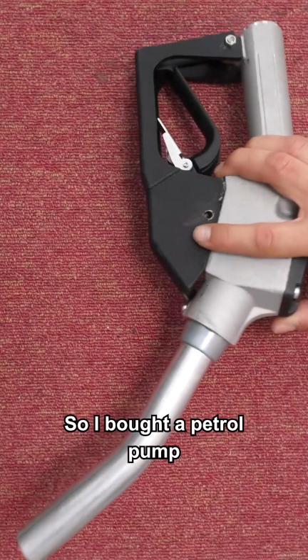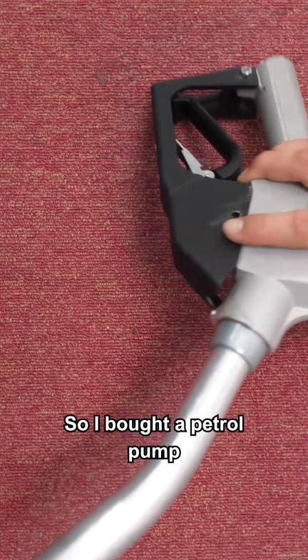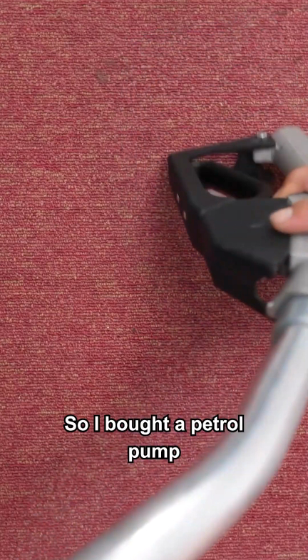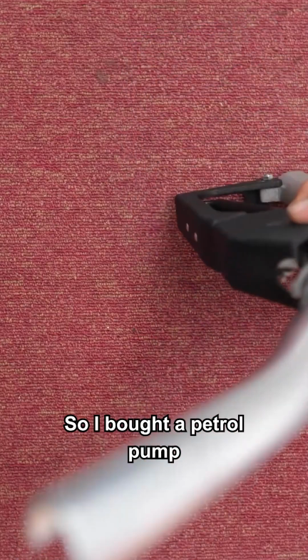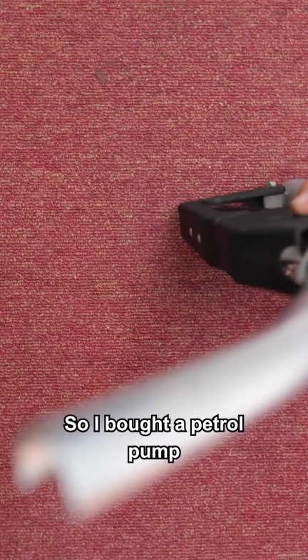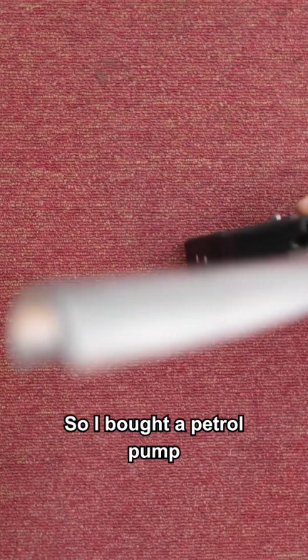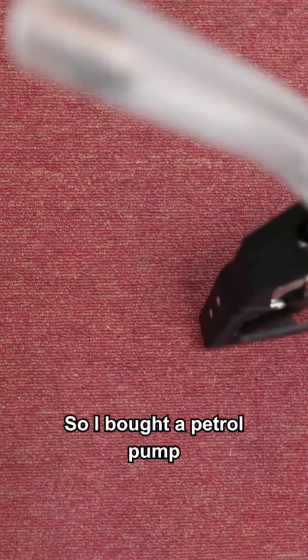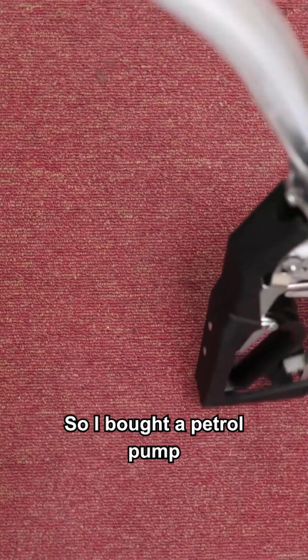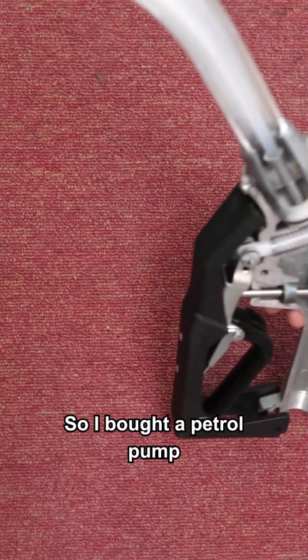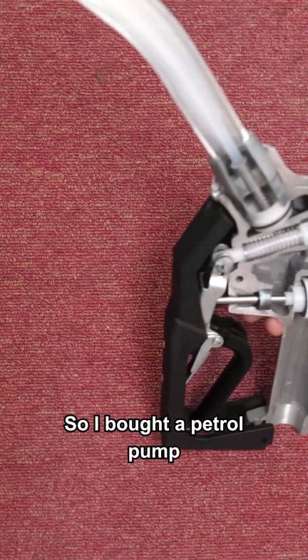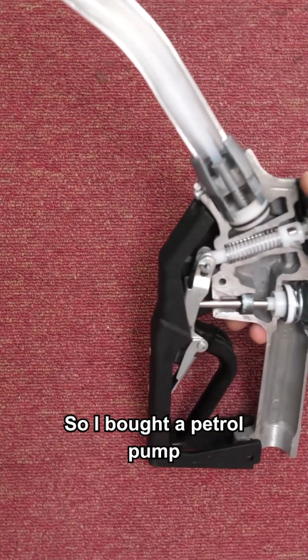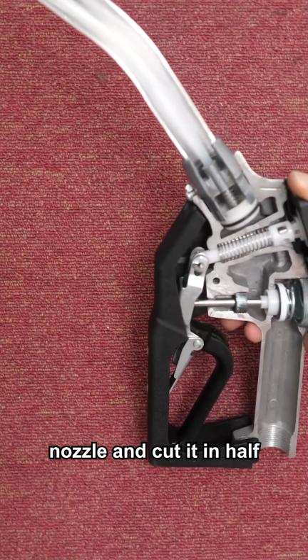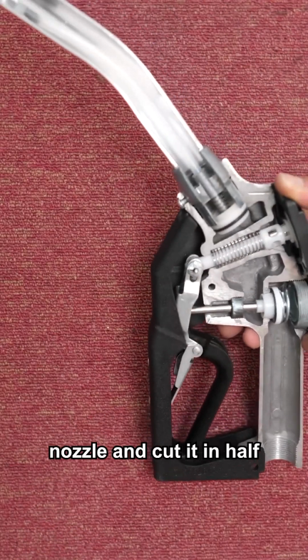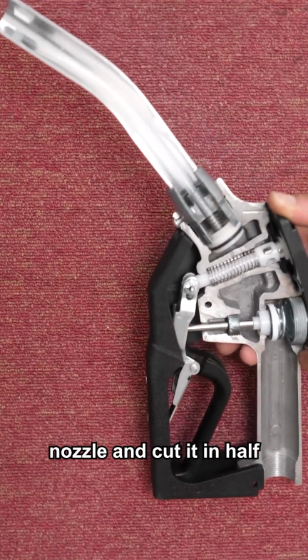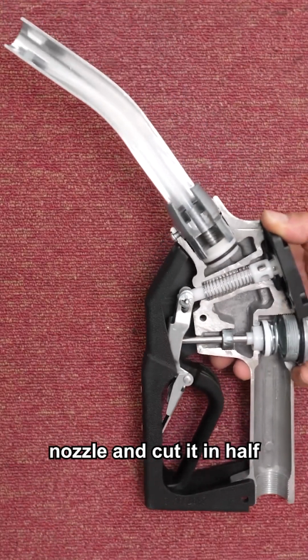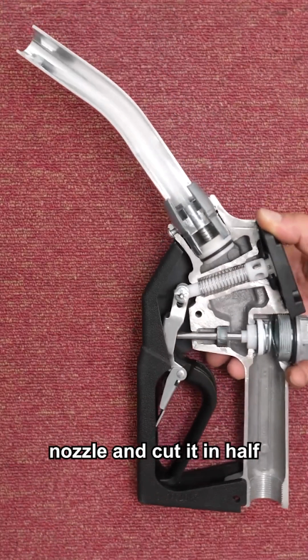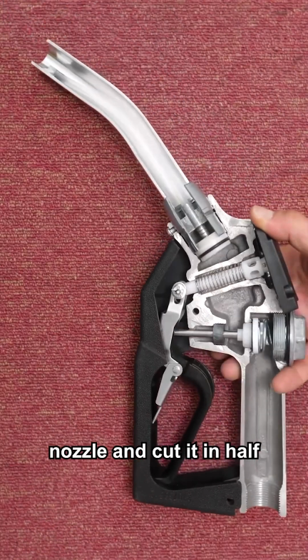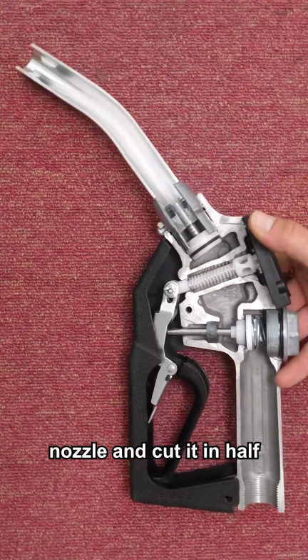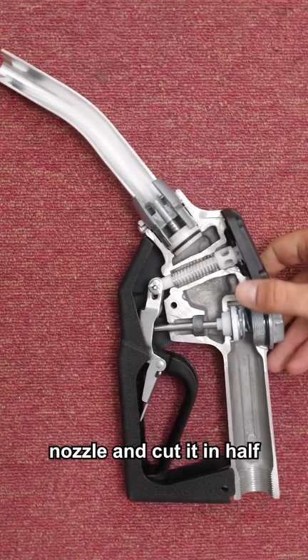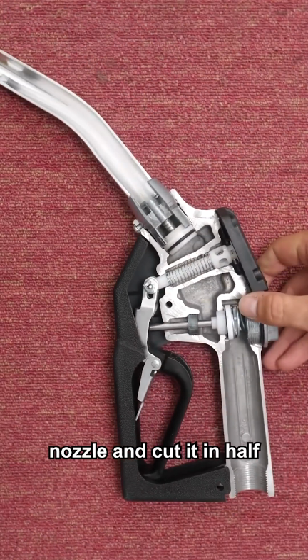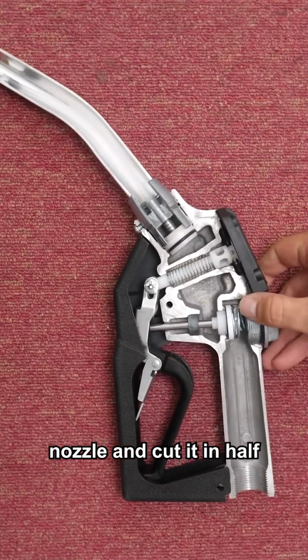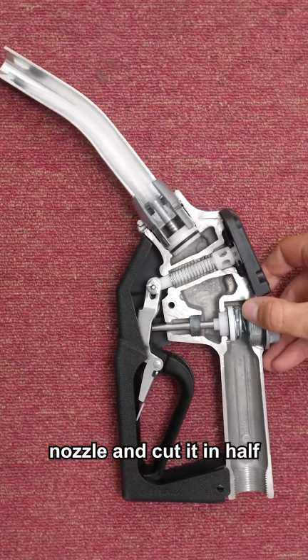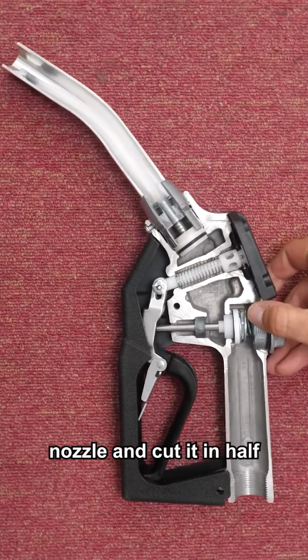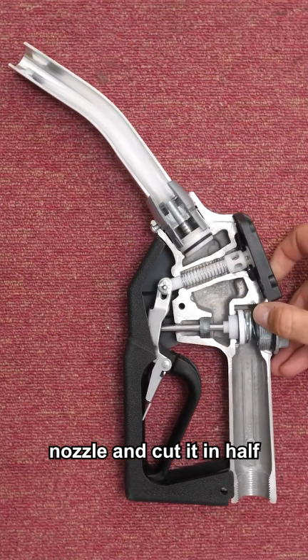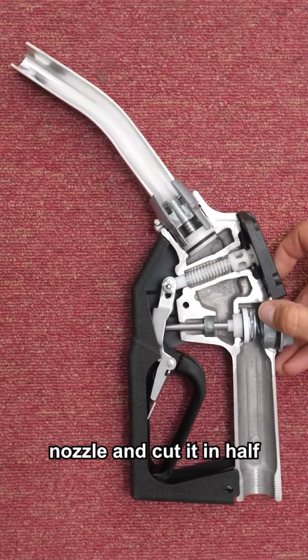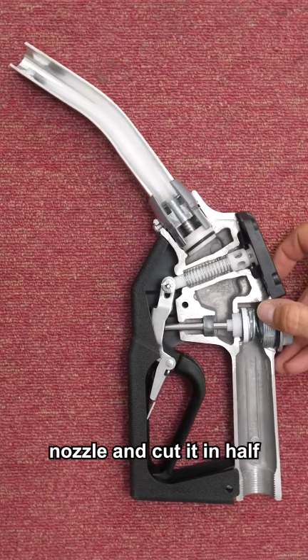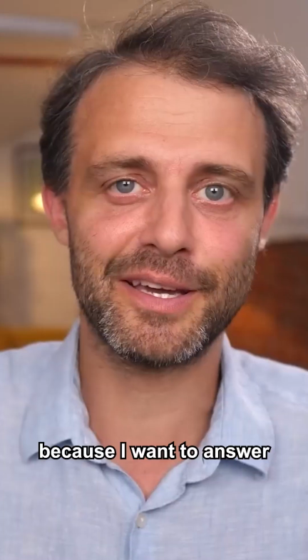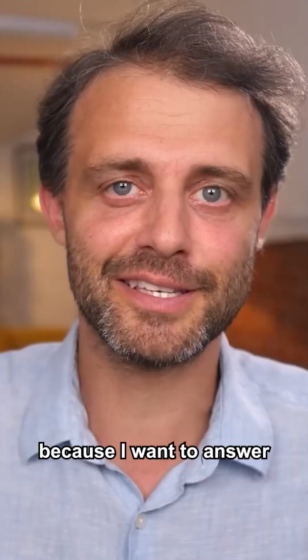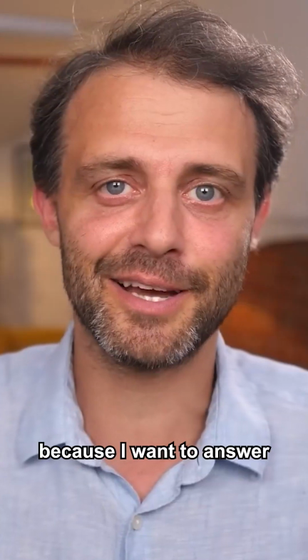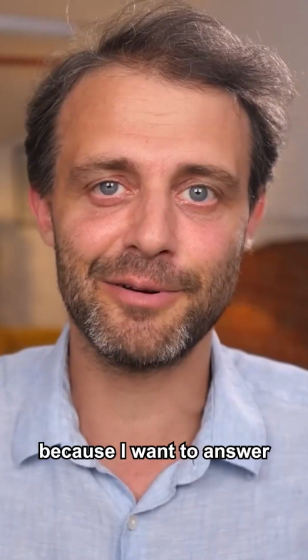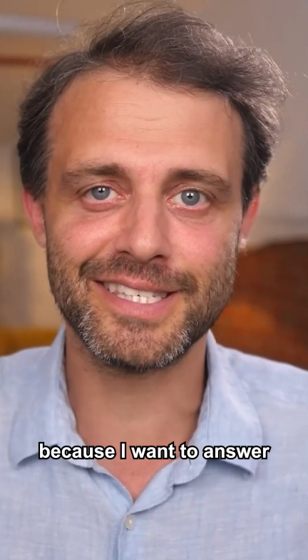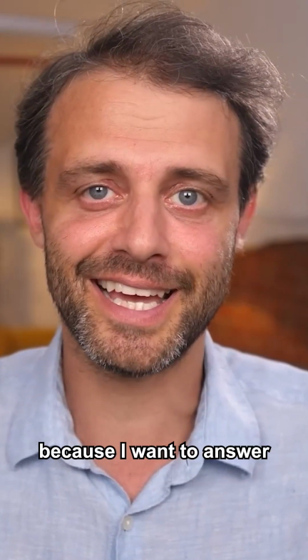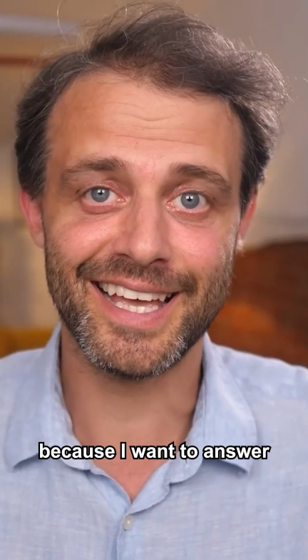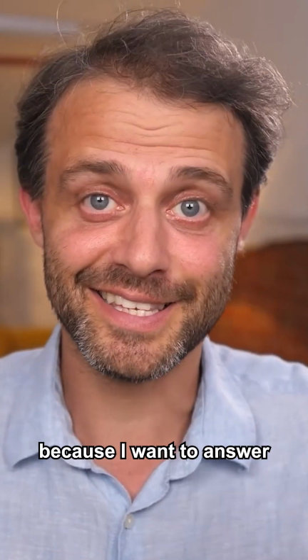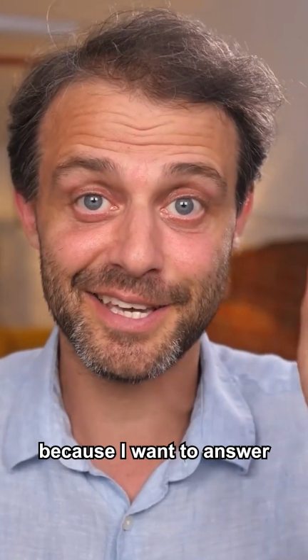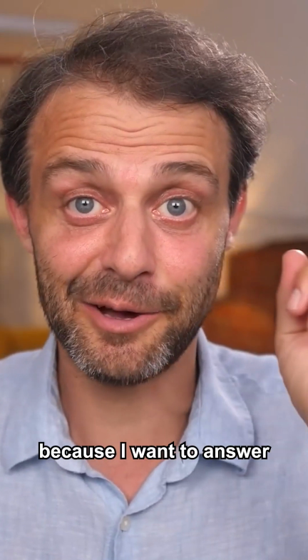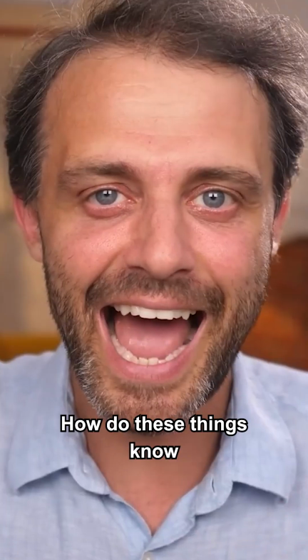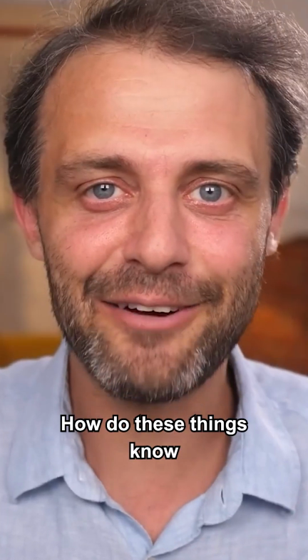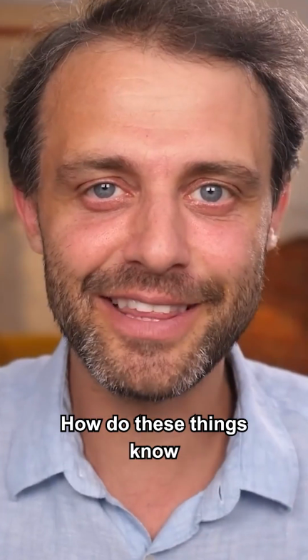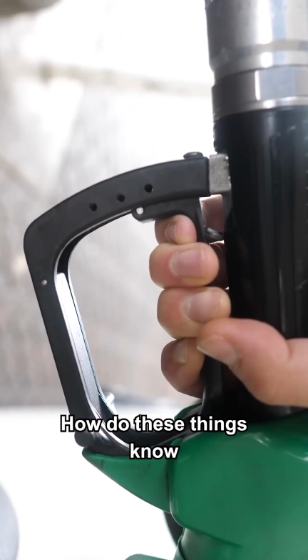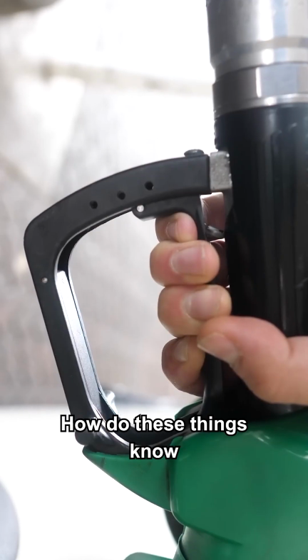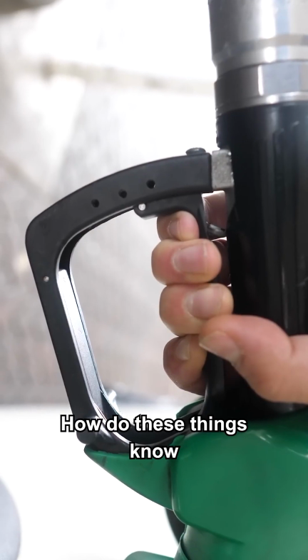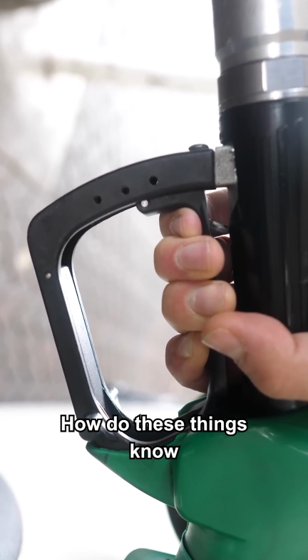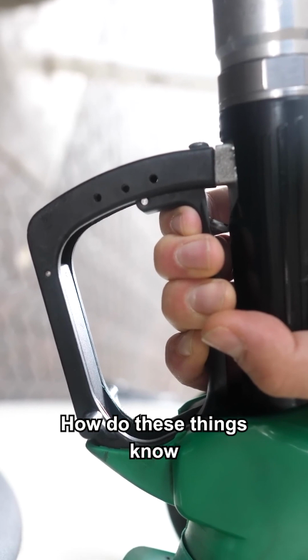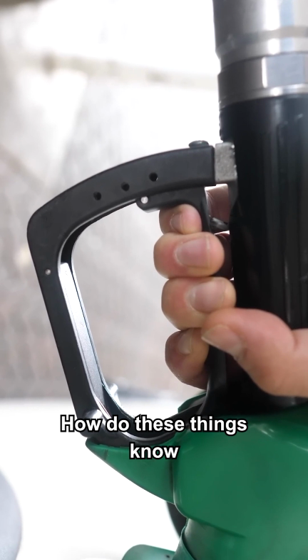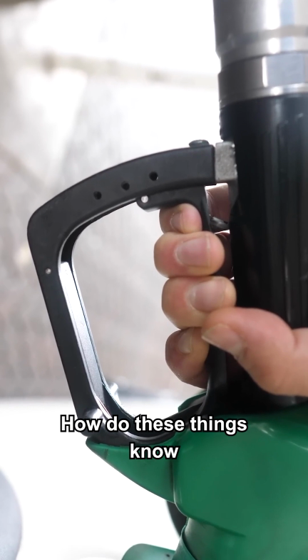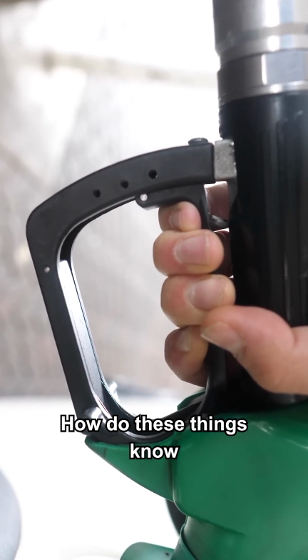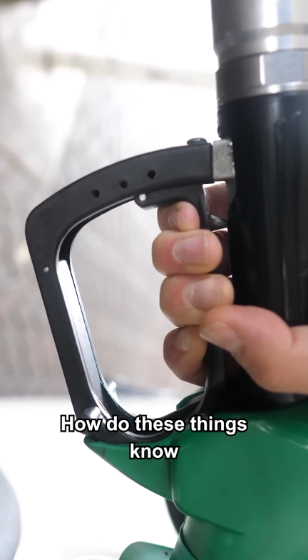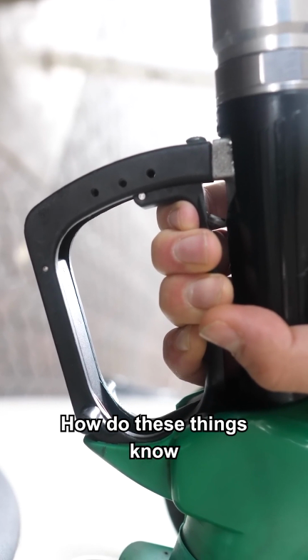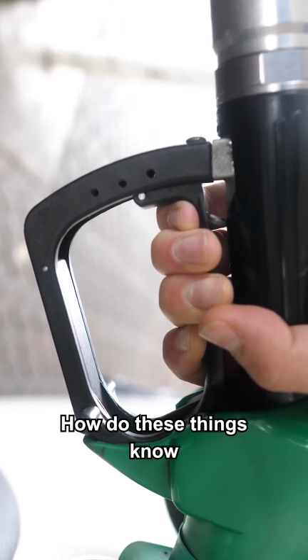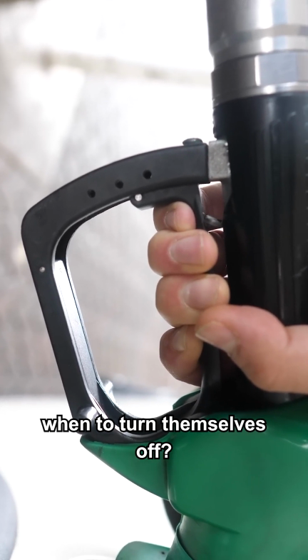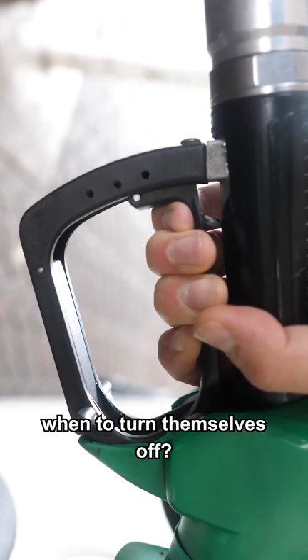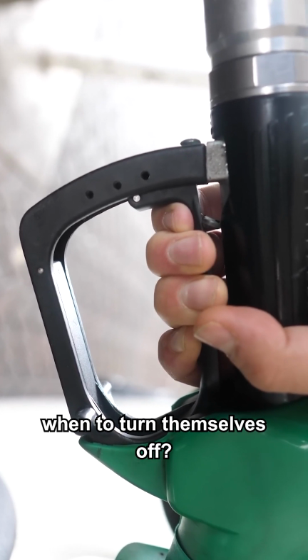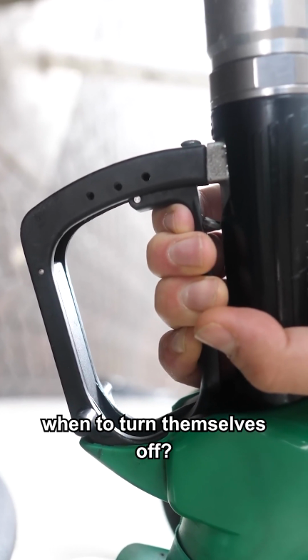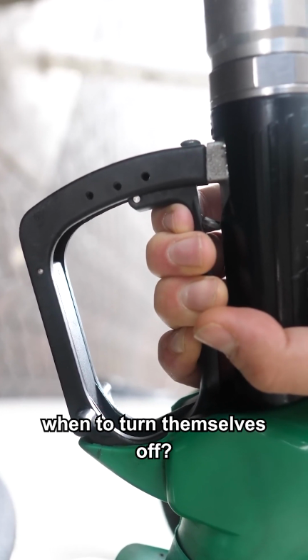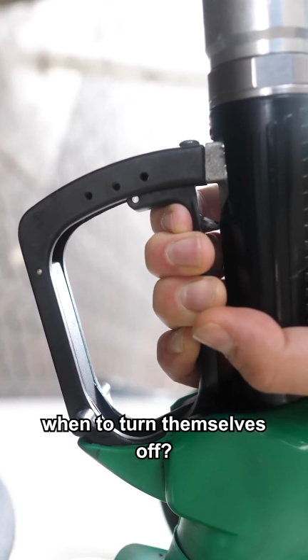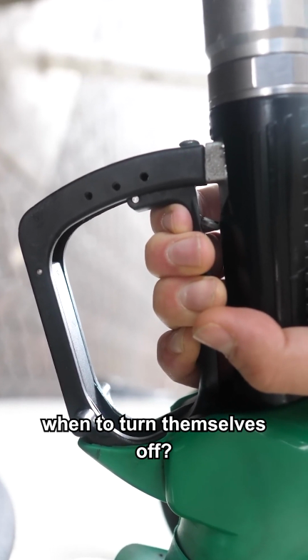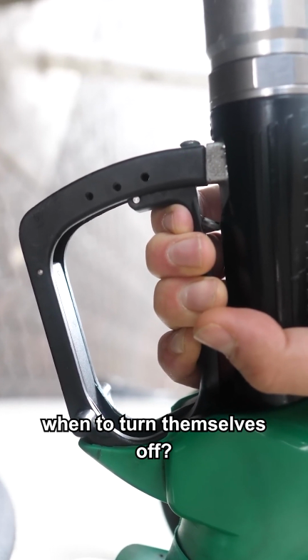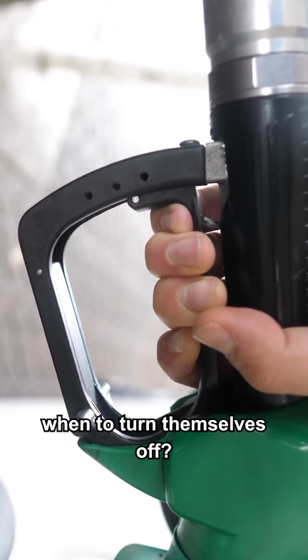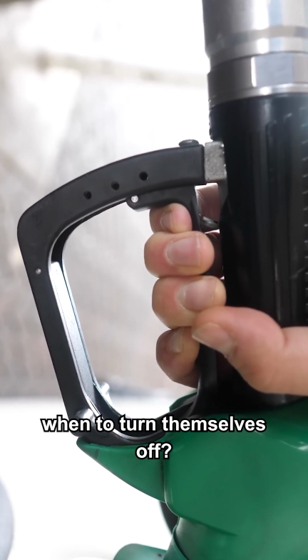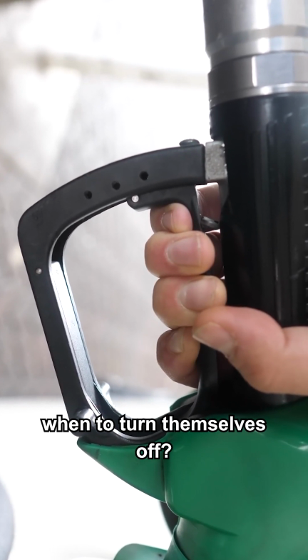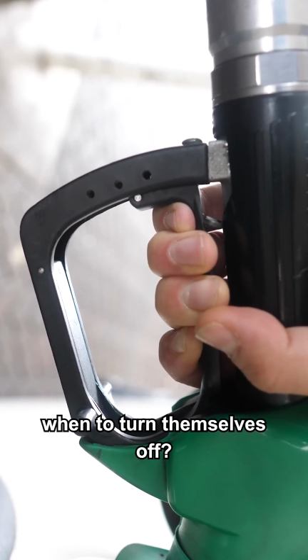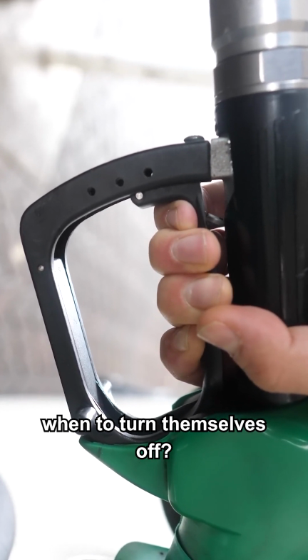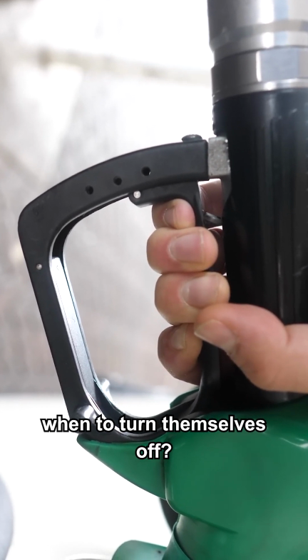So I bought a petrol pump nozzle and cut it in half because I want to answer: how do these things know when to turn themselves off?